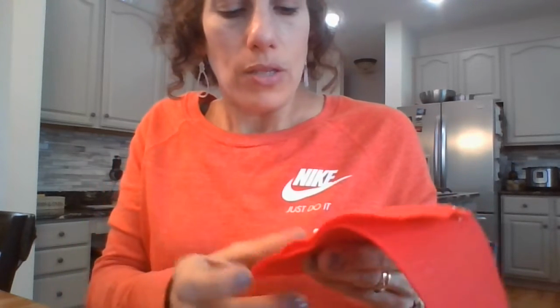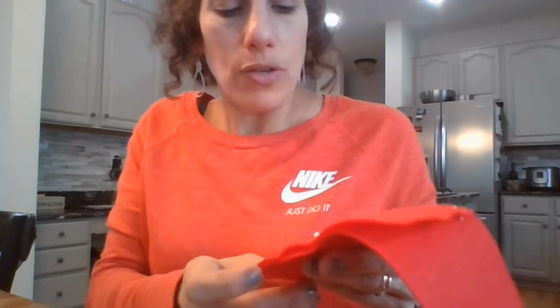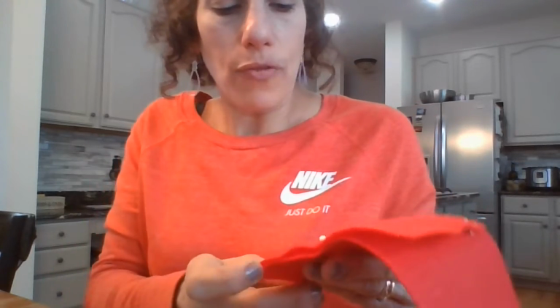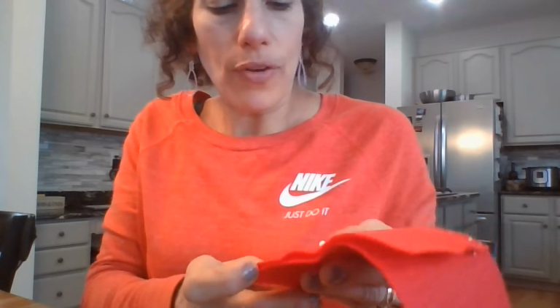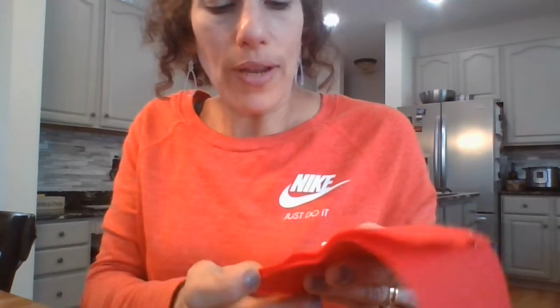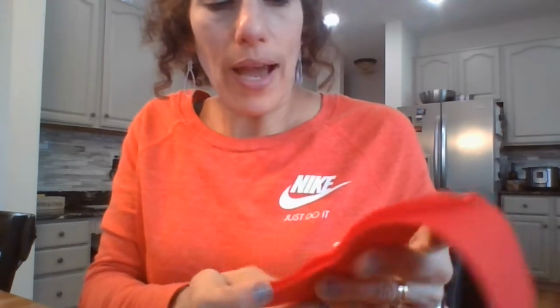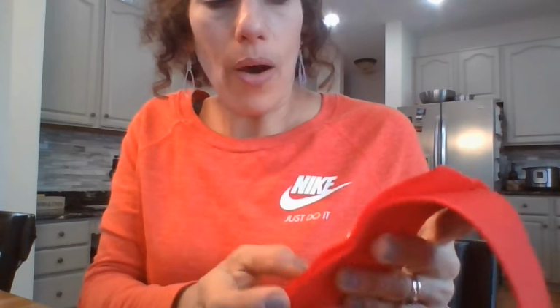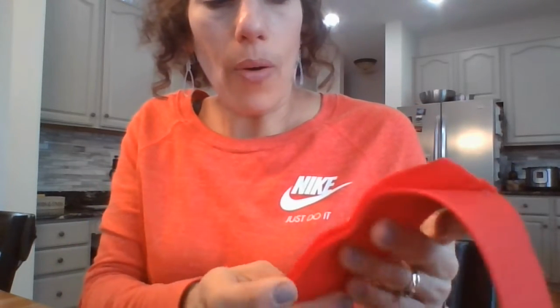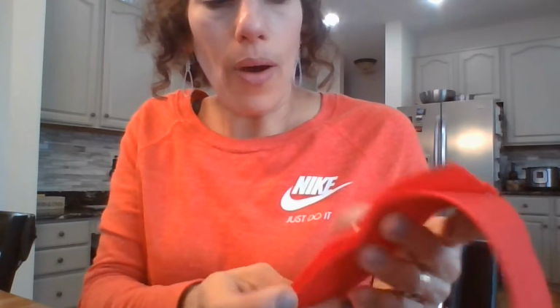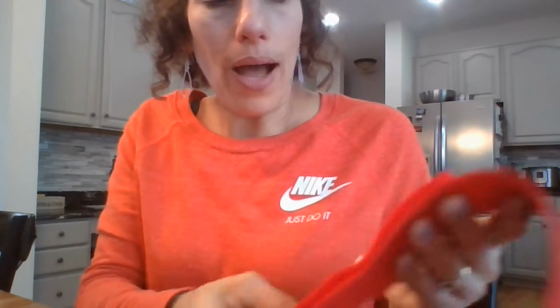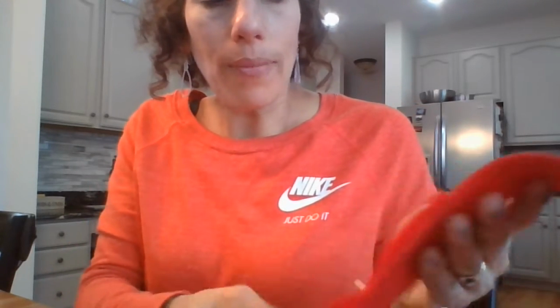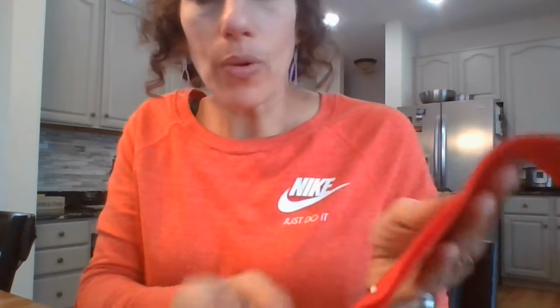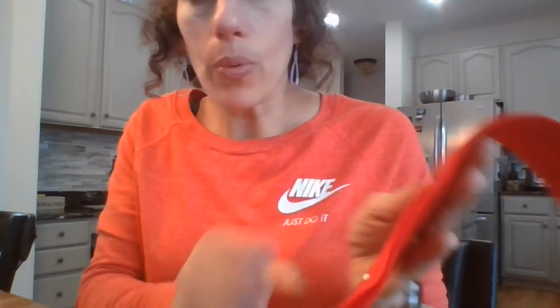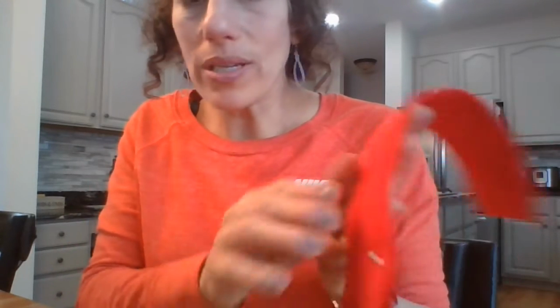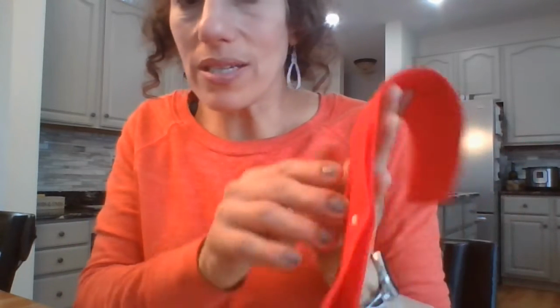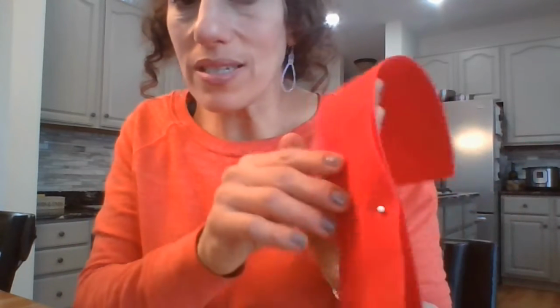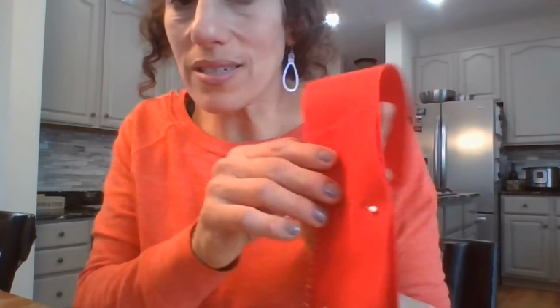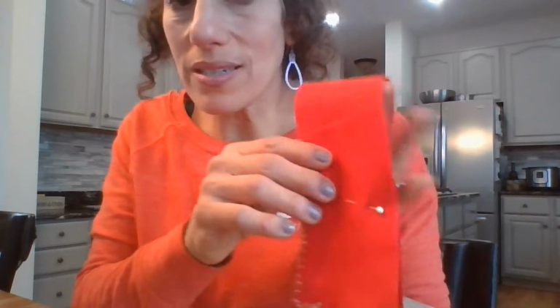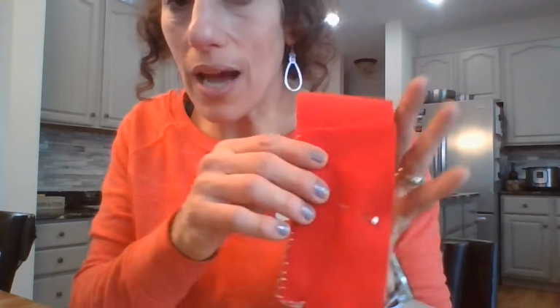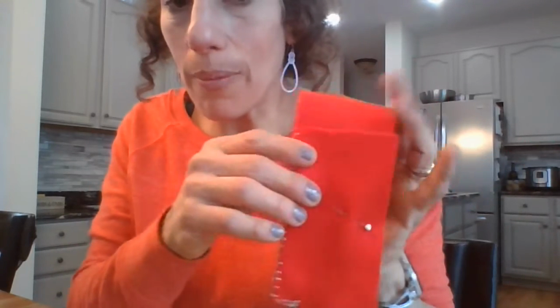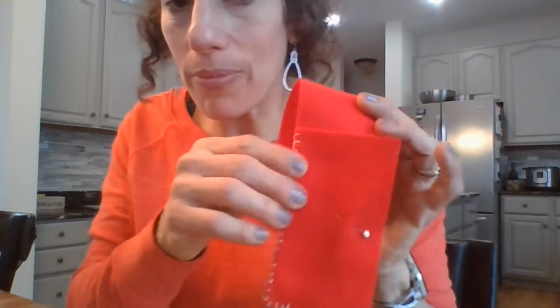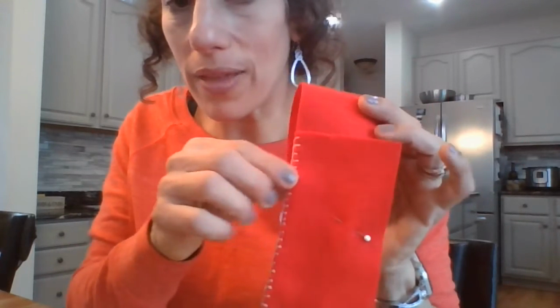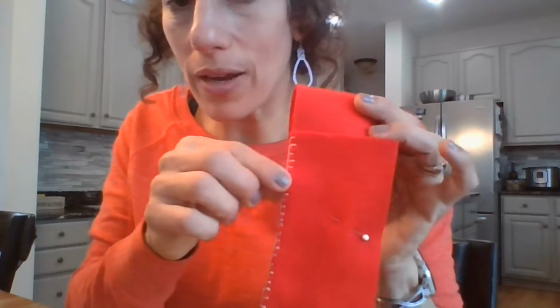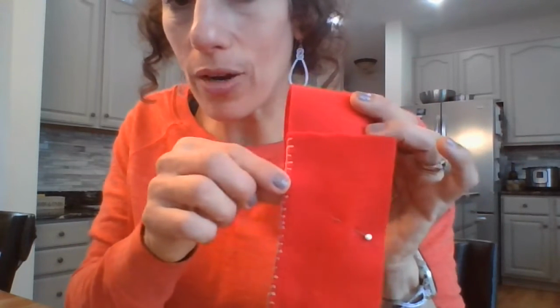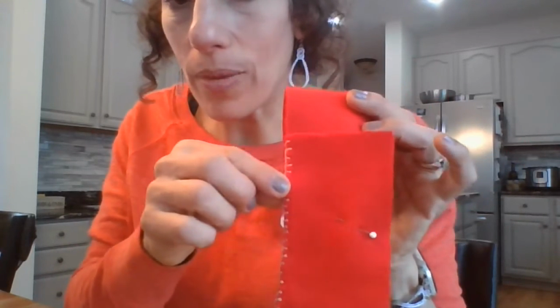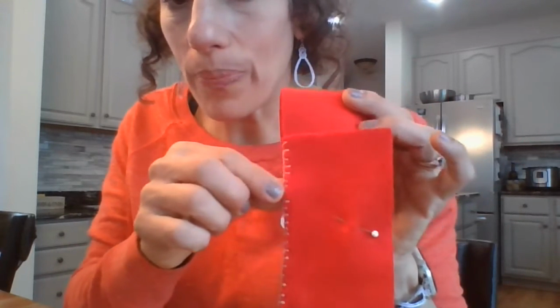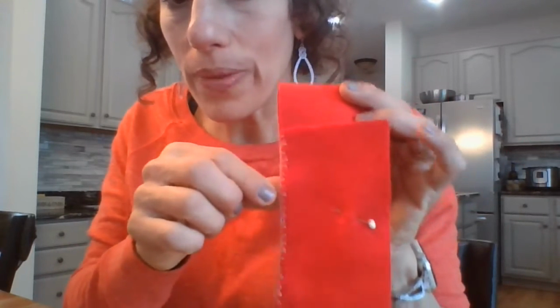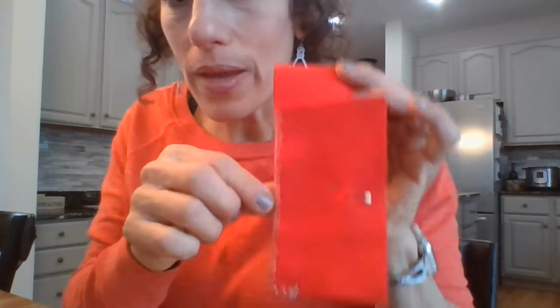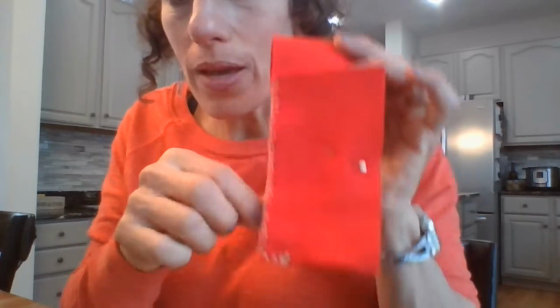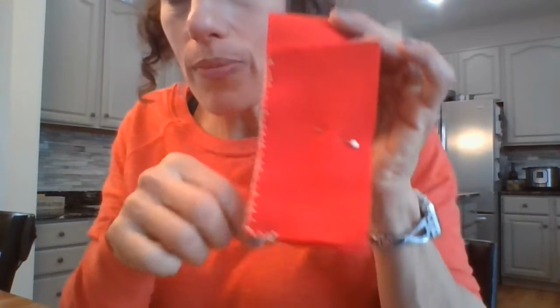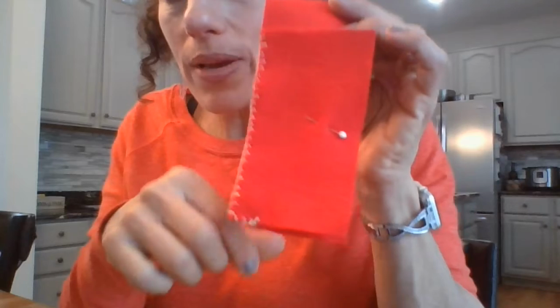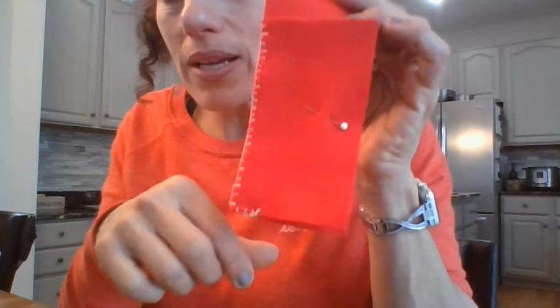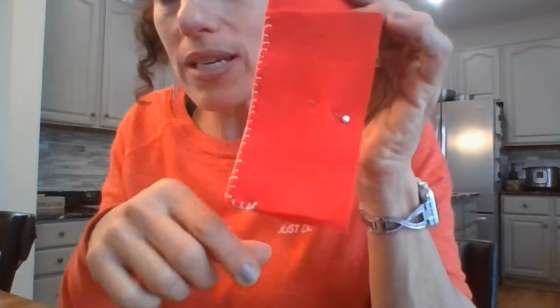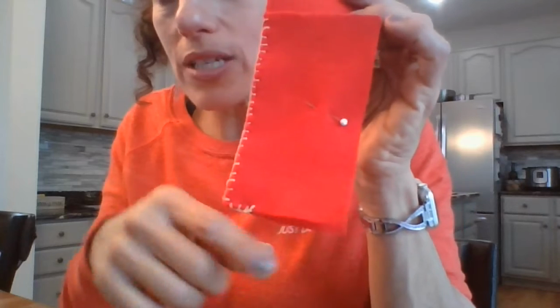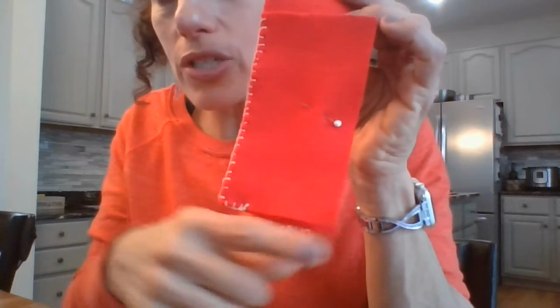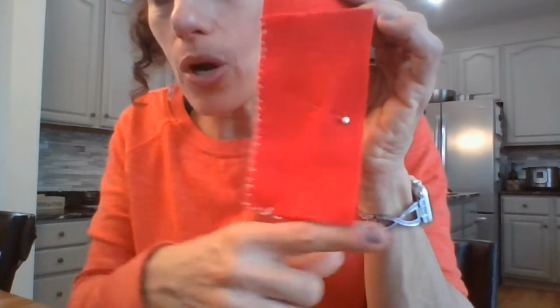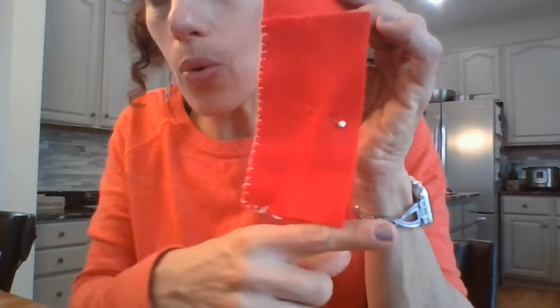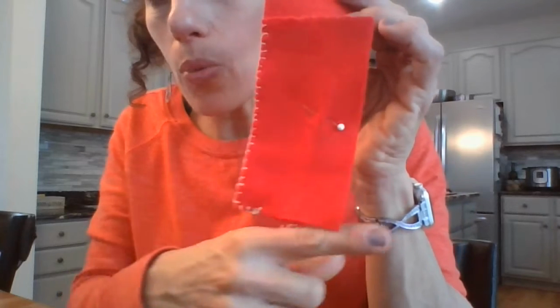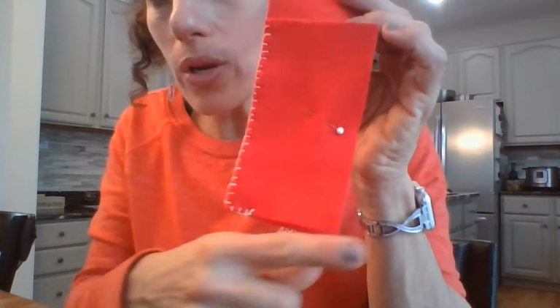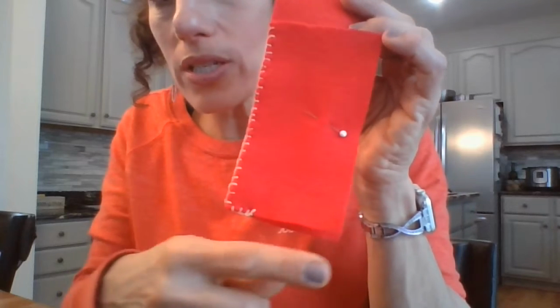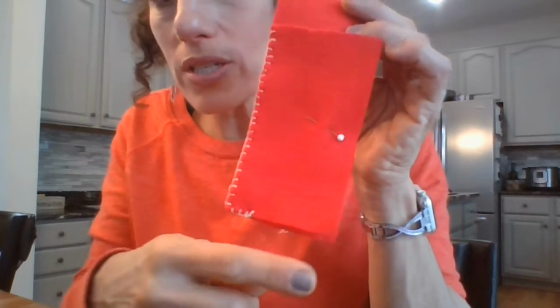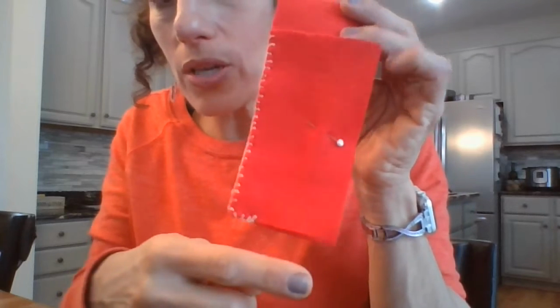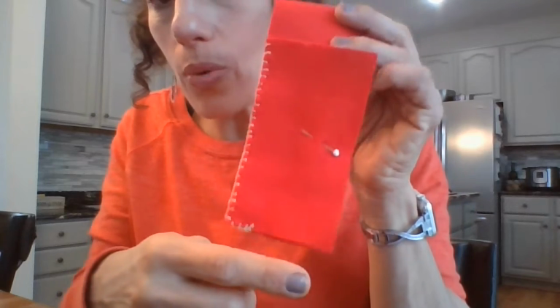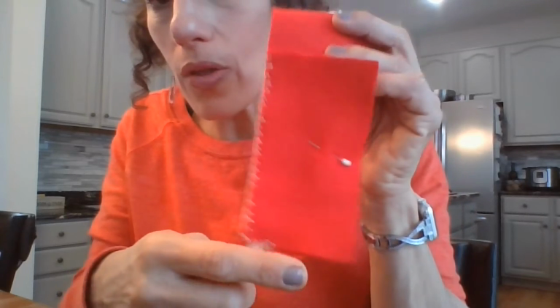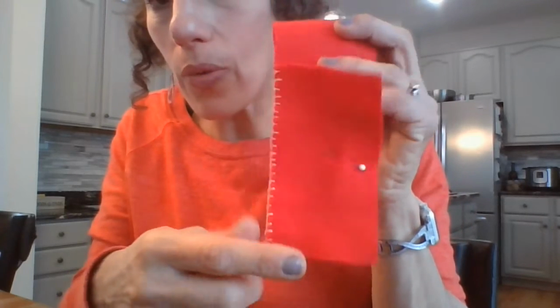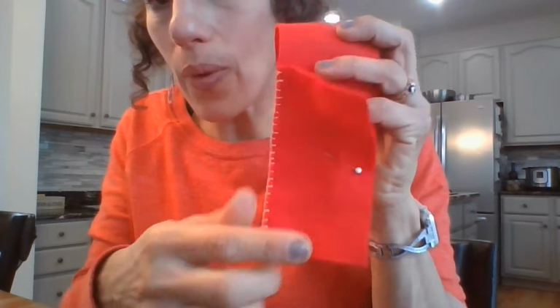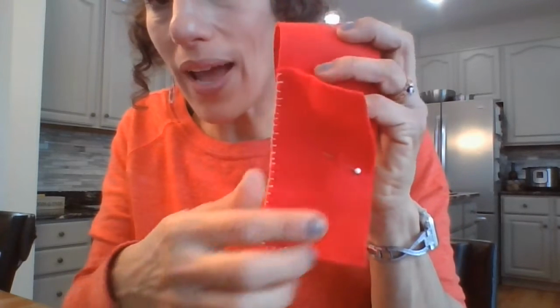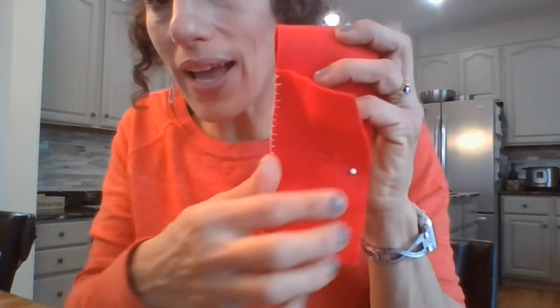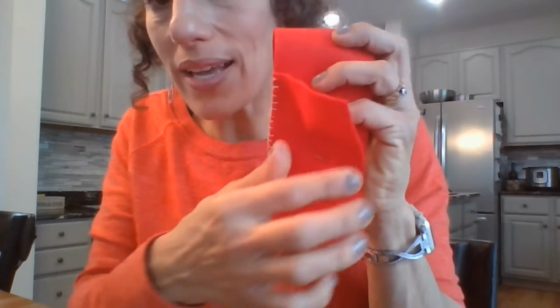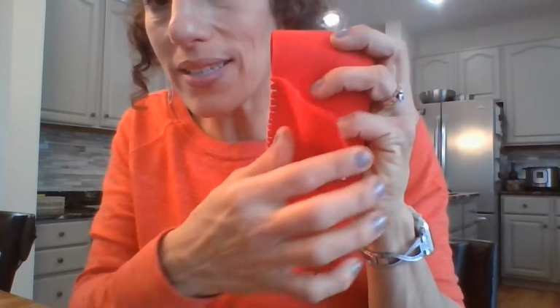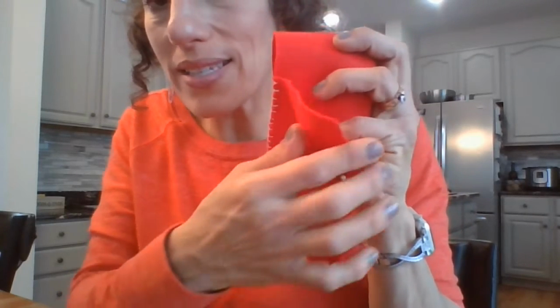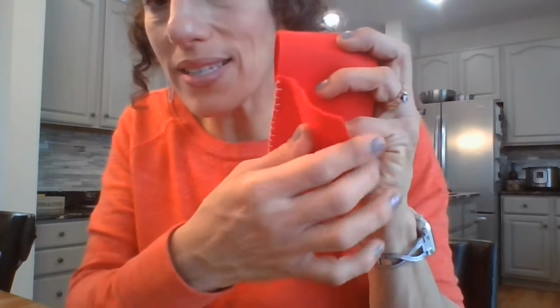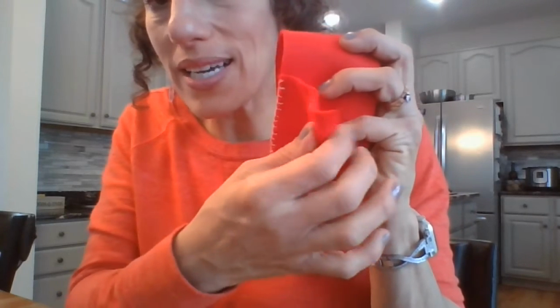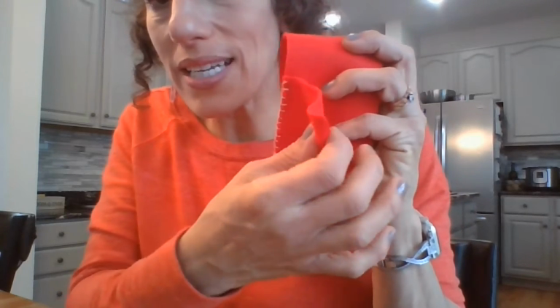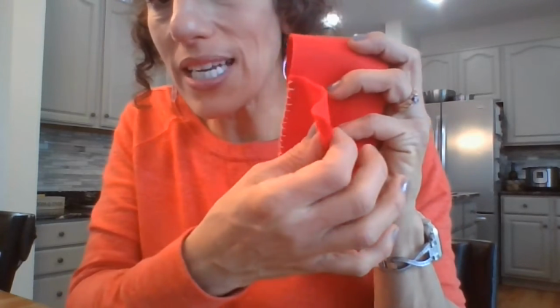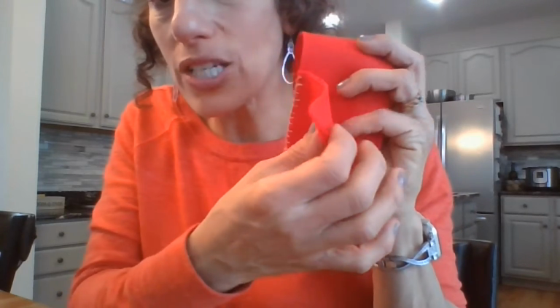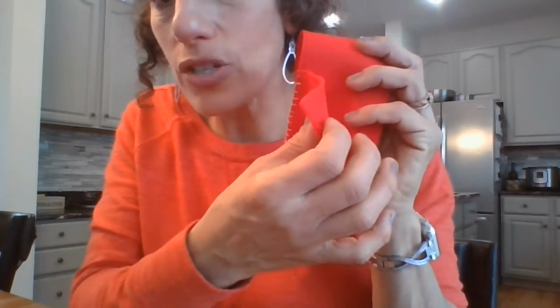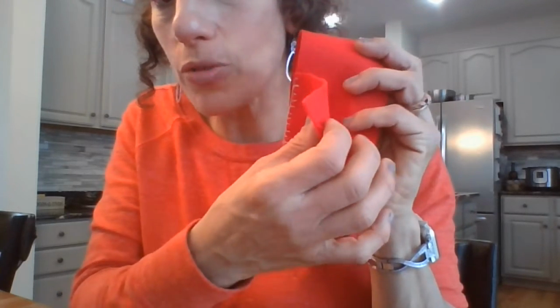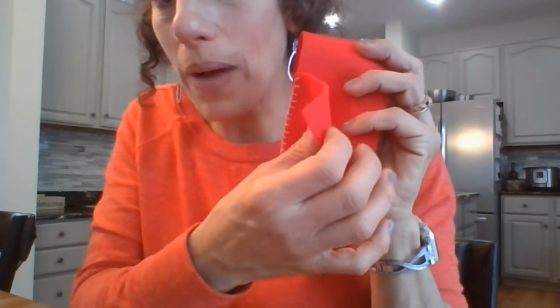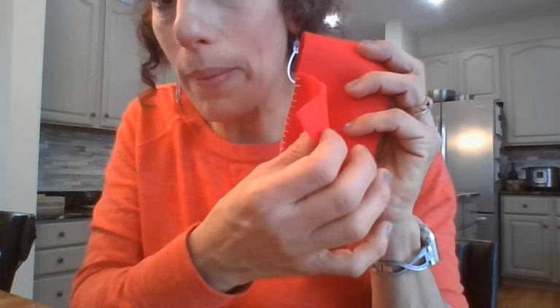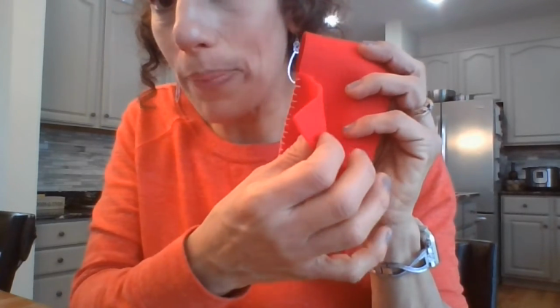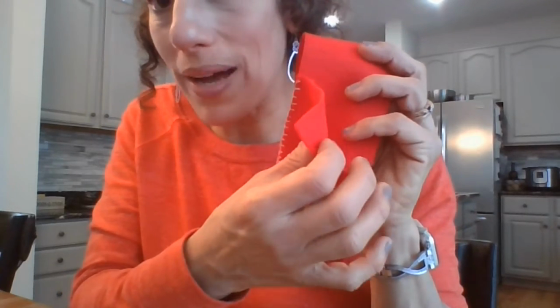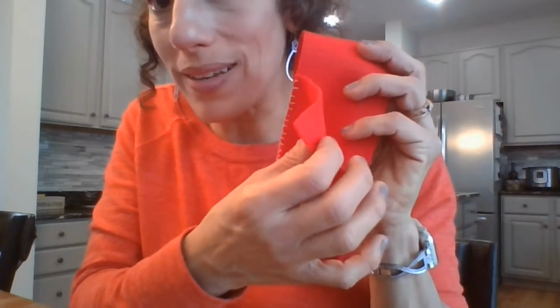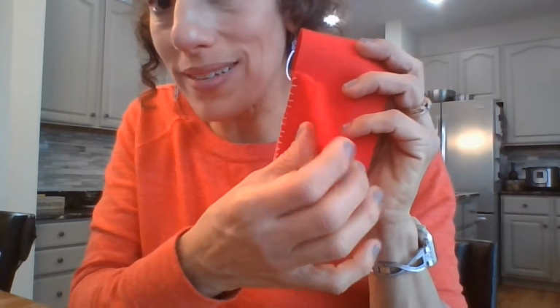For now, I'm going to stop there, because I don't want to sew all the way since I need to do my button.